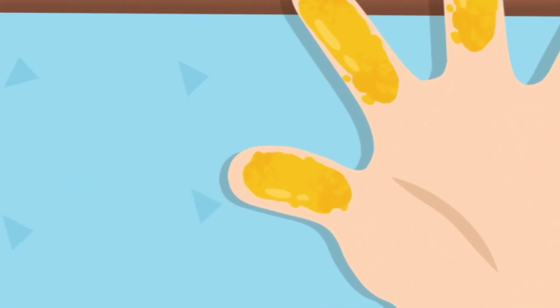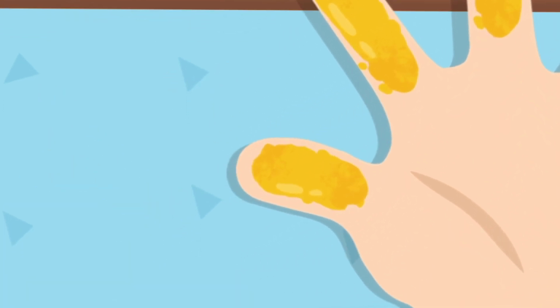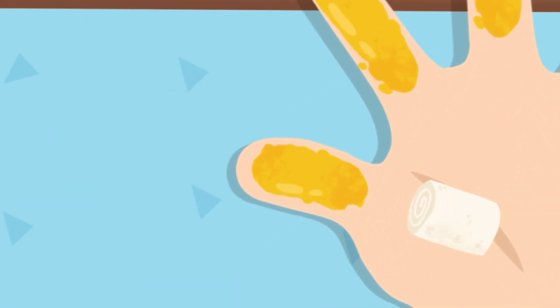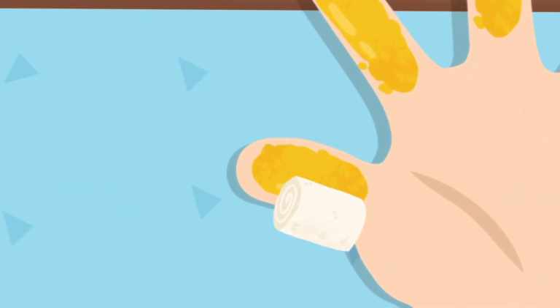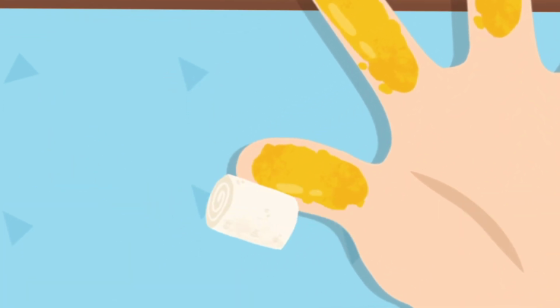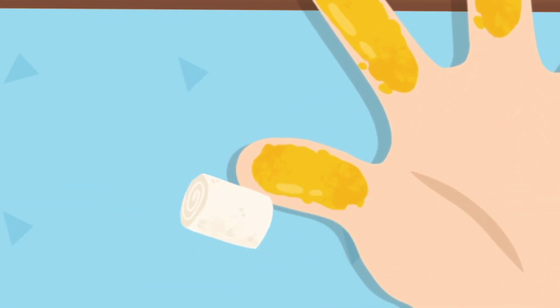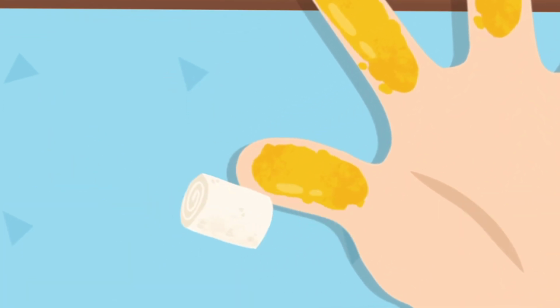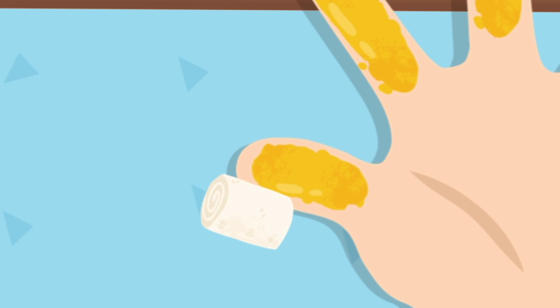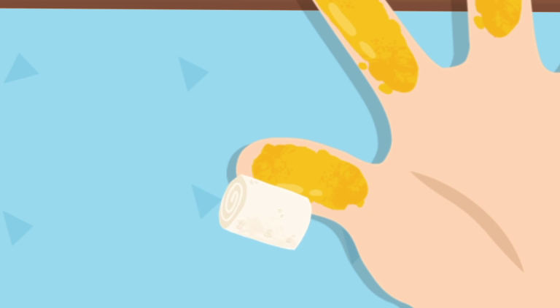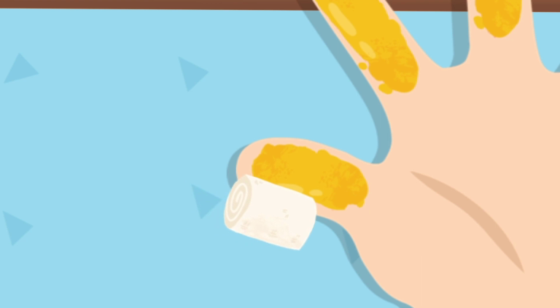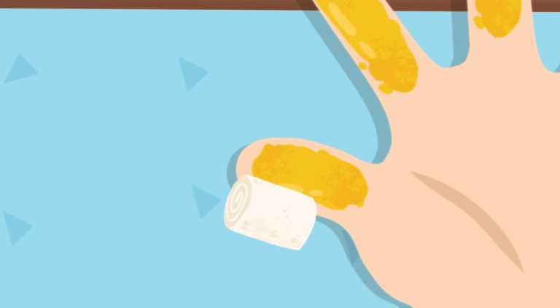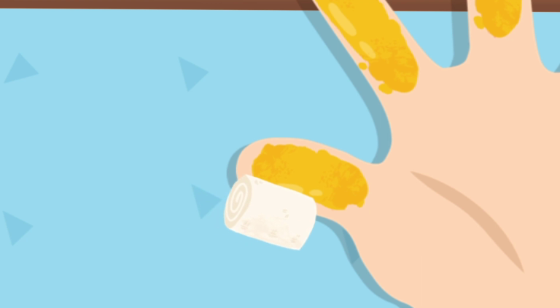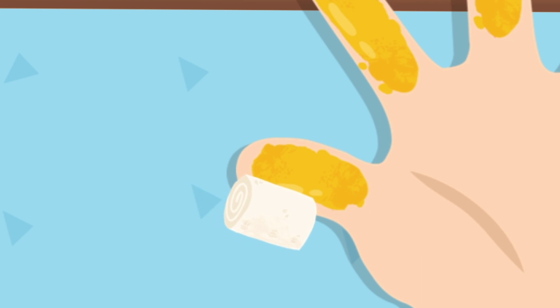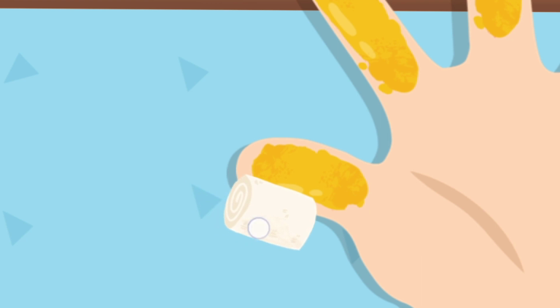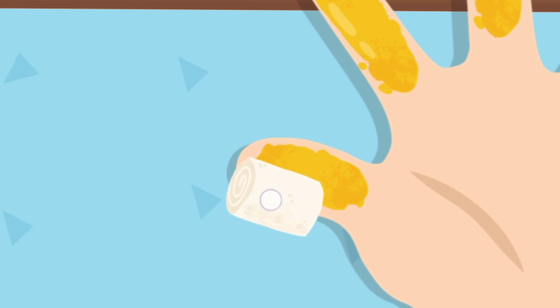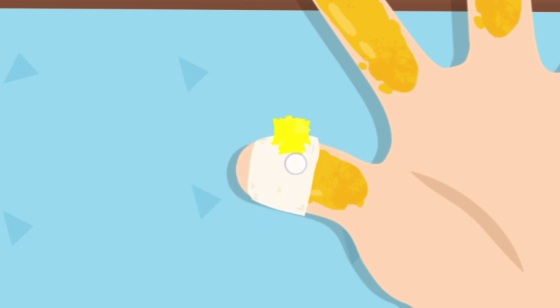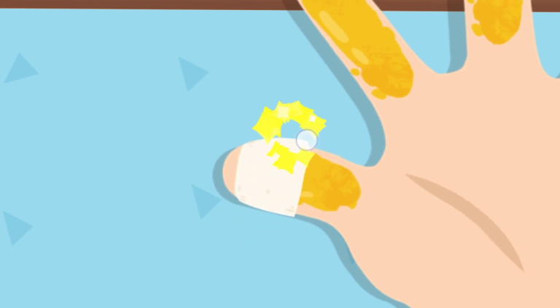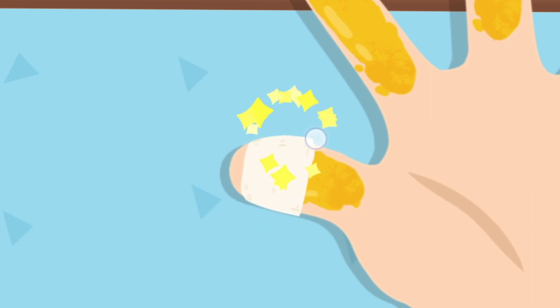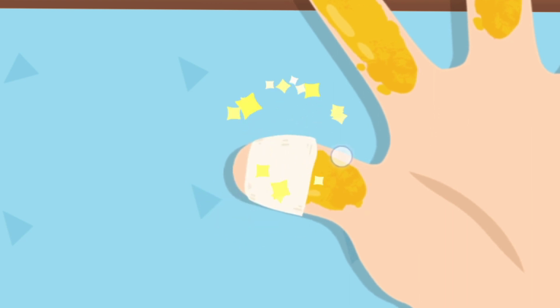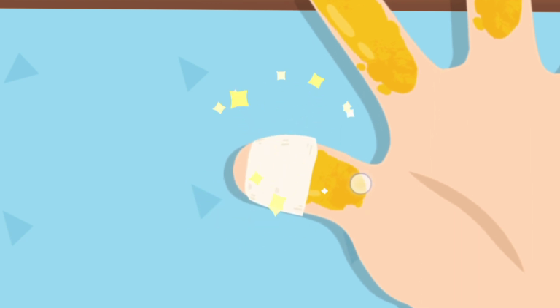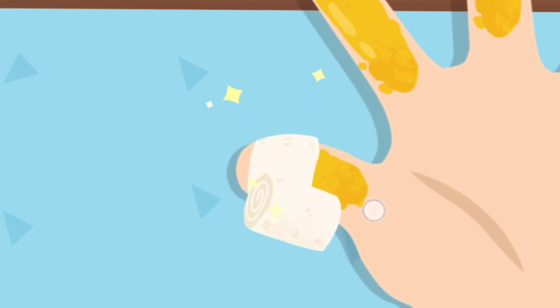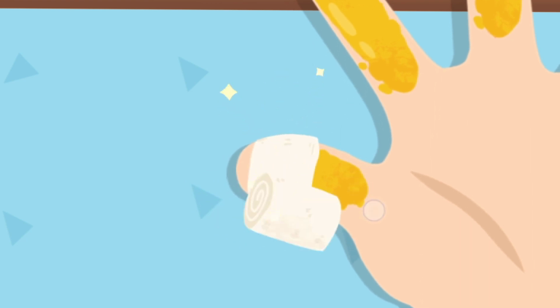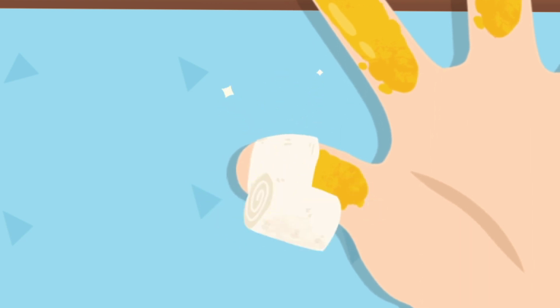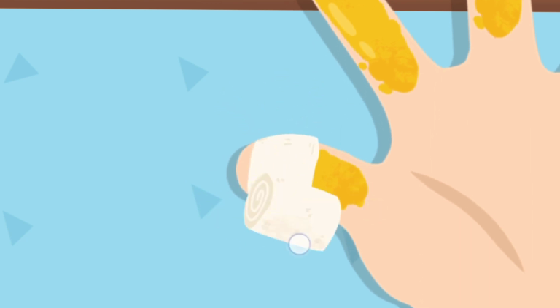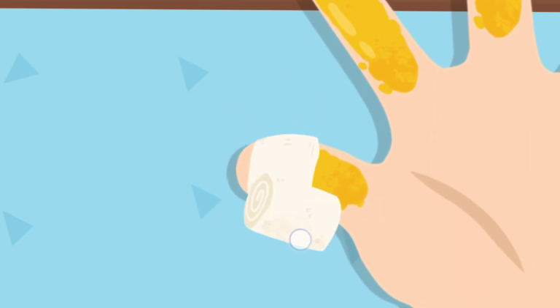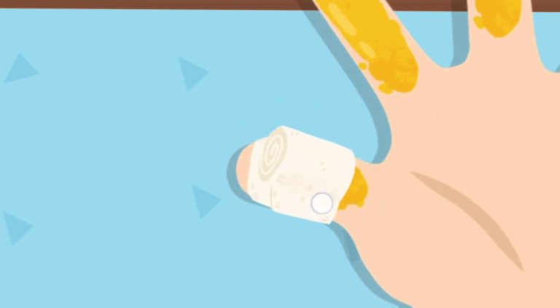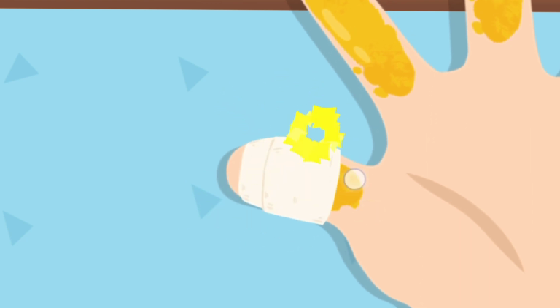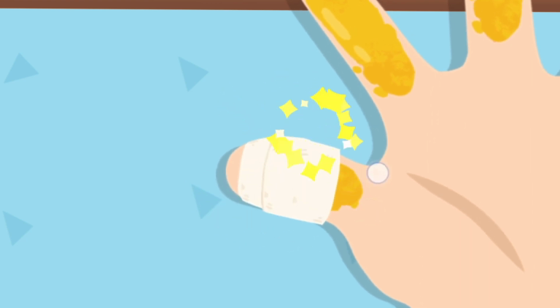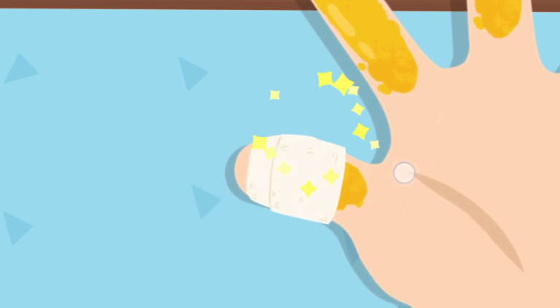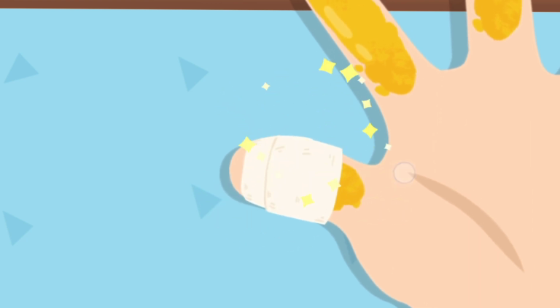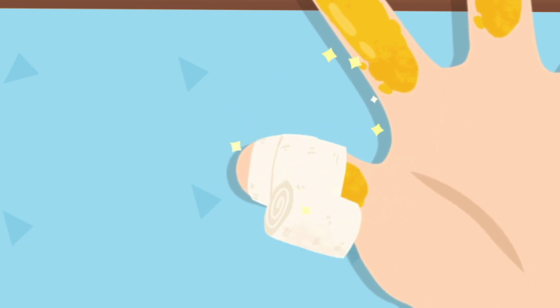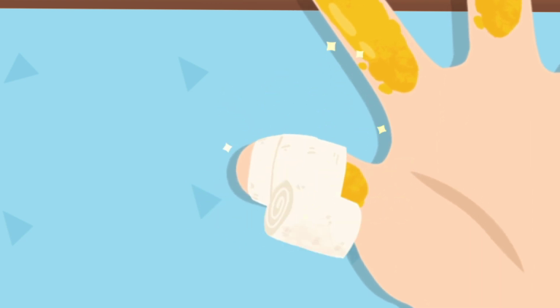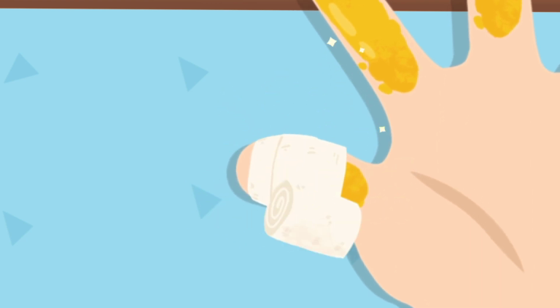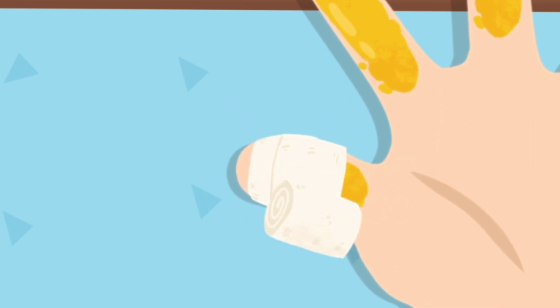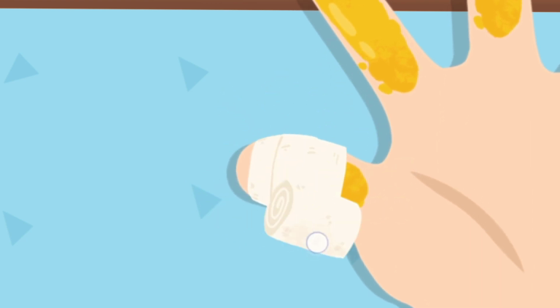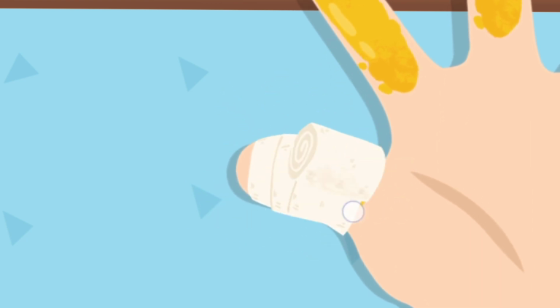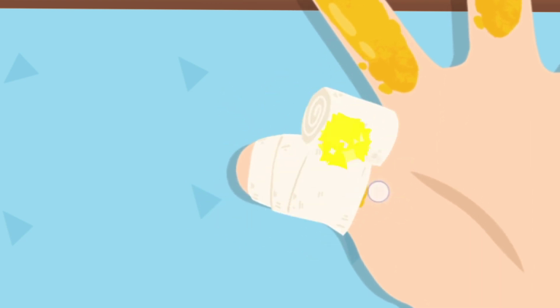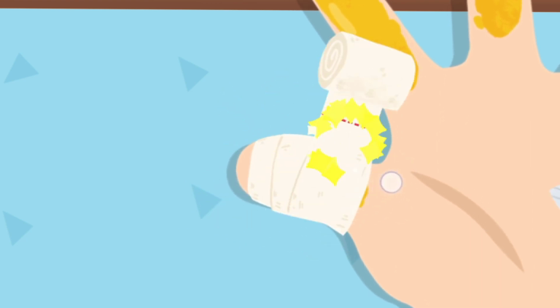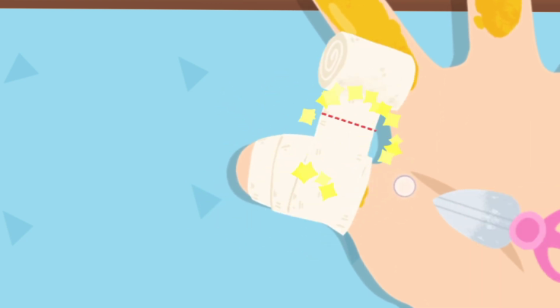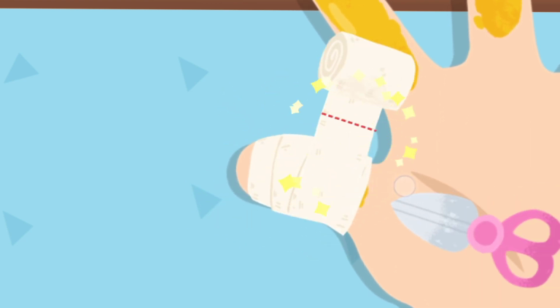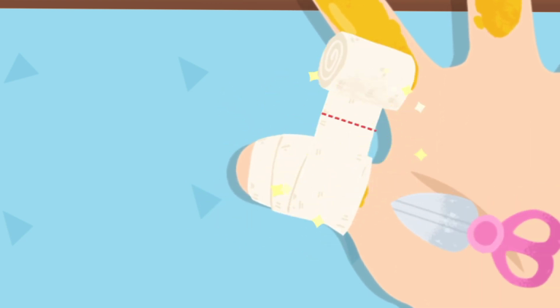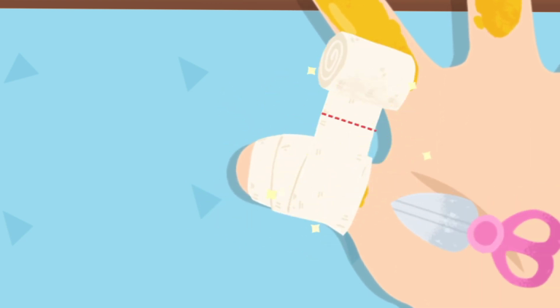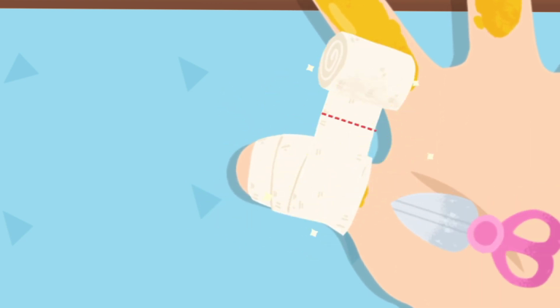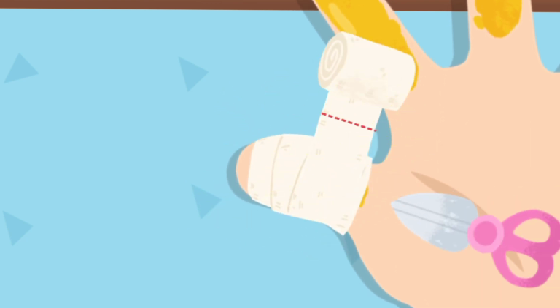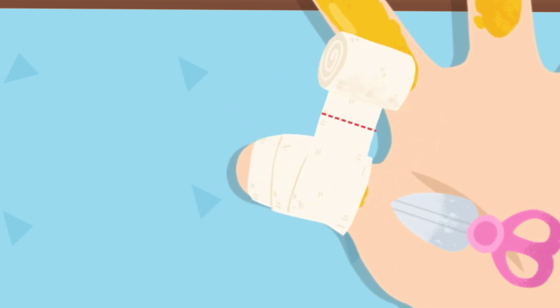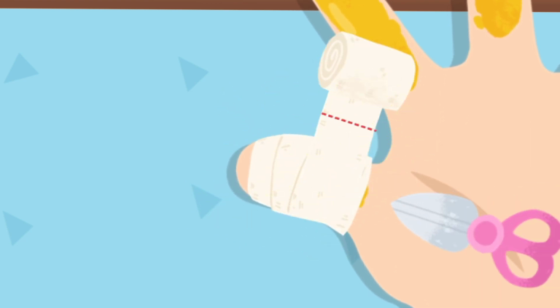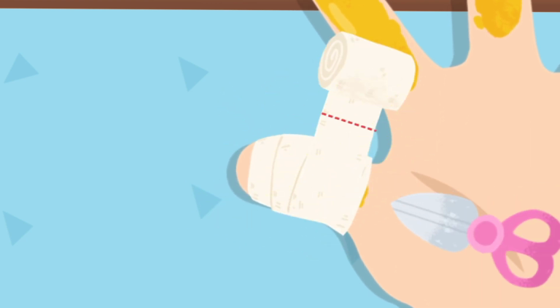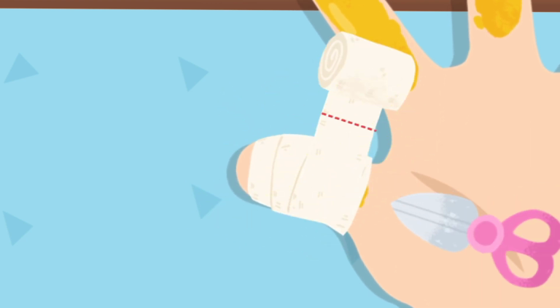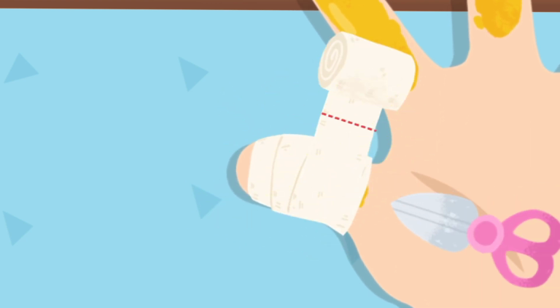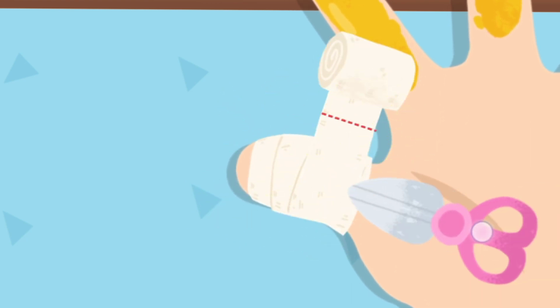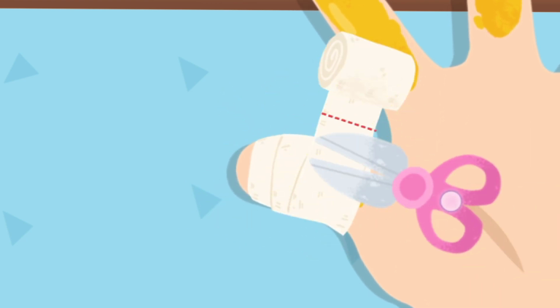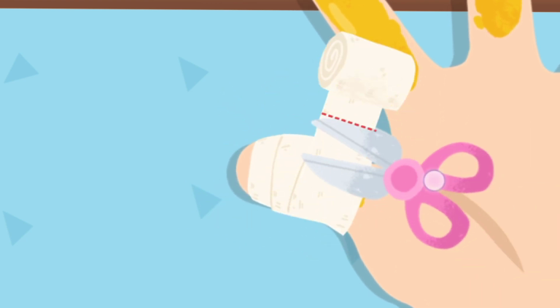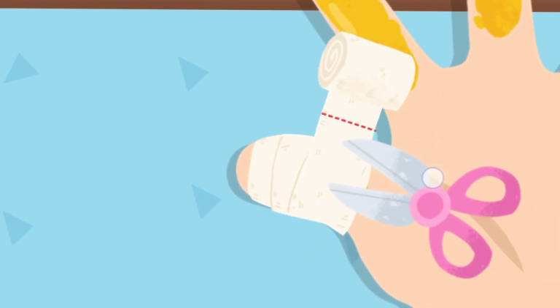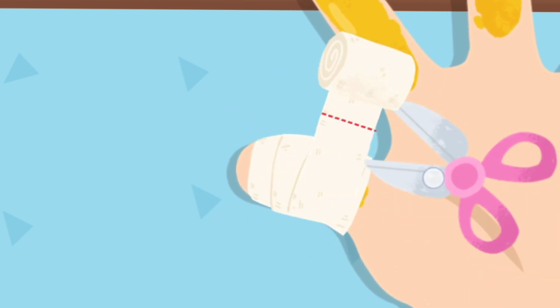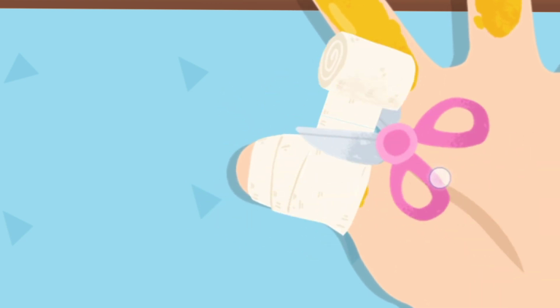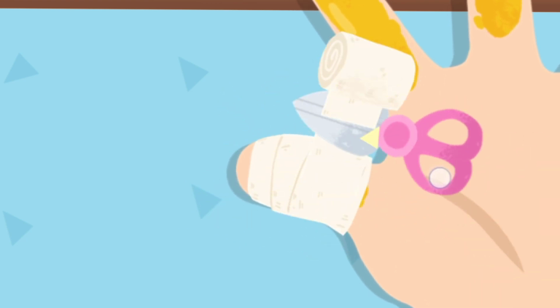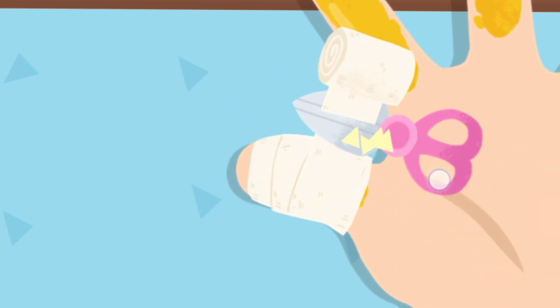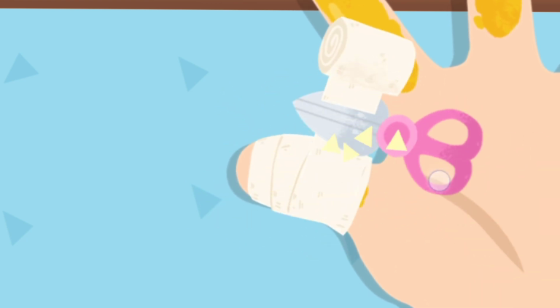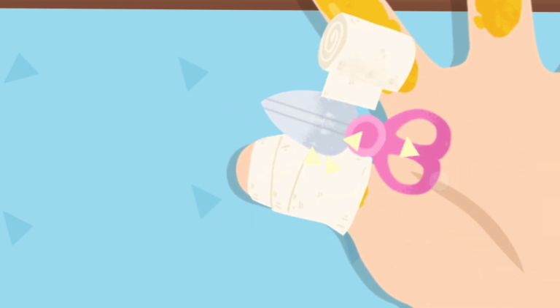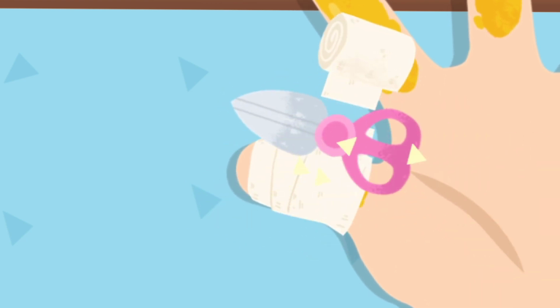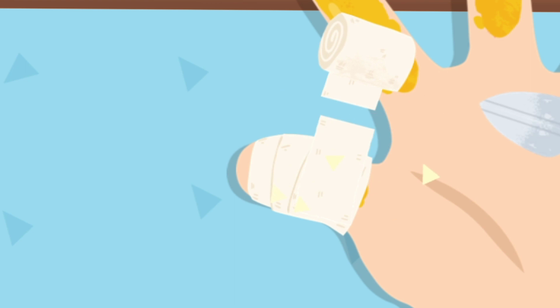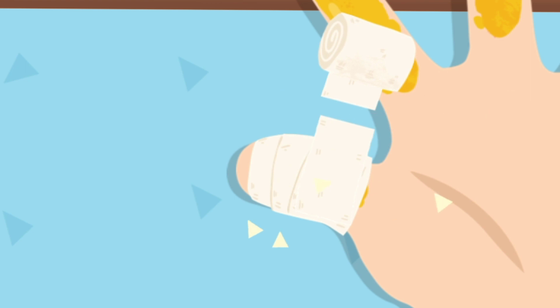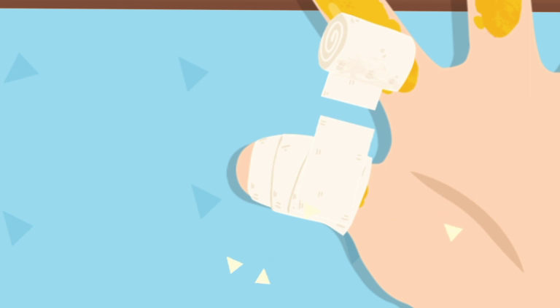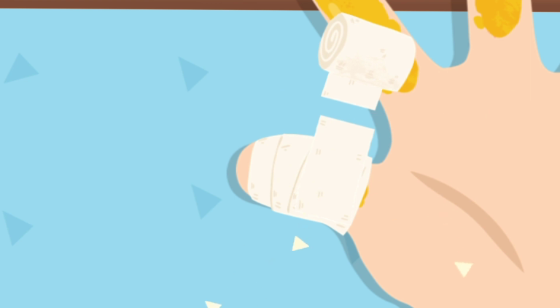Cover the wound with sterile gauze for protection. Better not to wrap it too tightly.